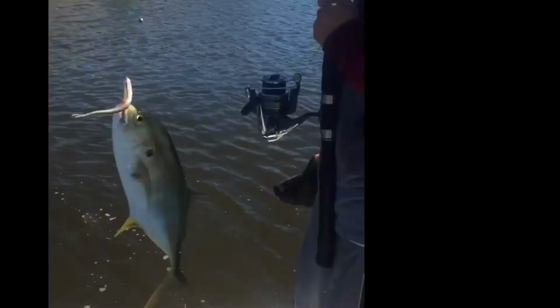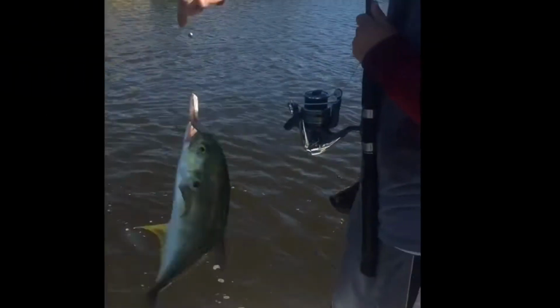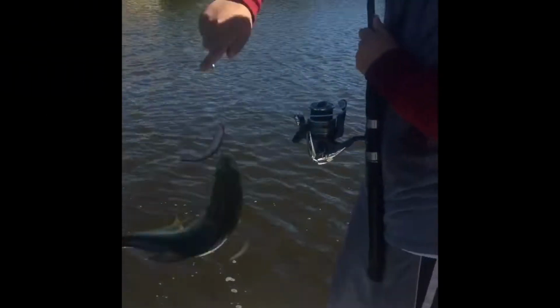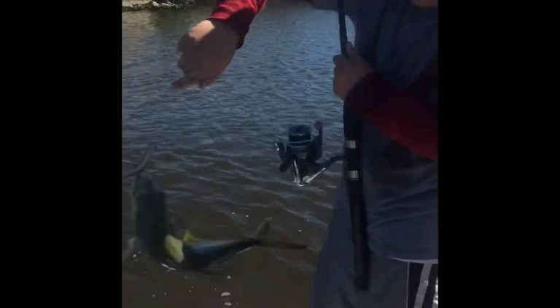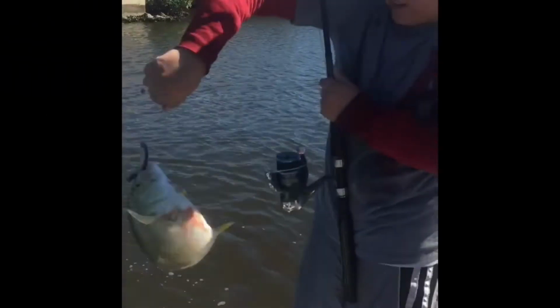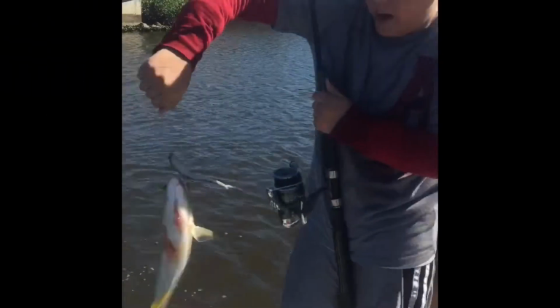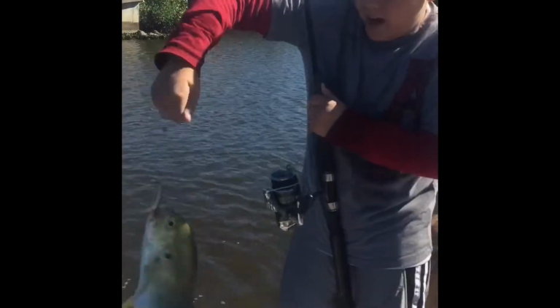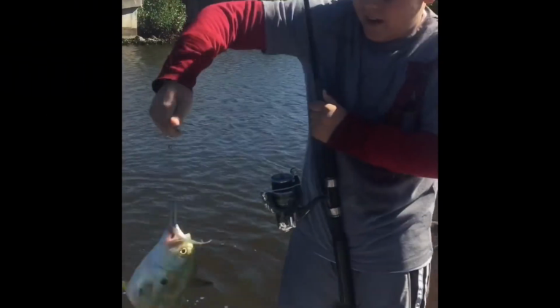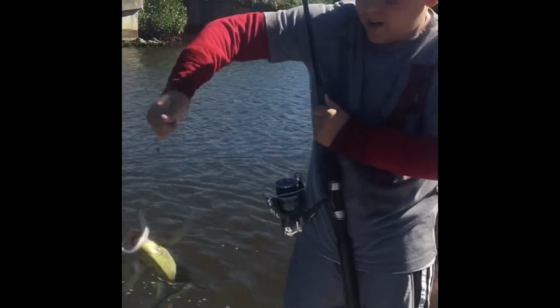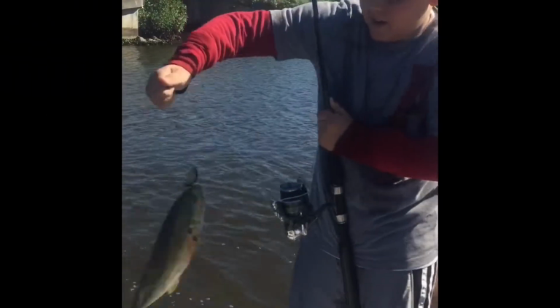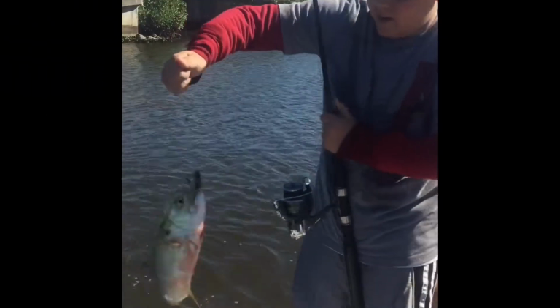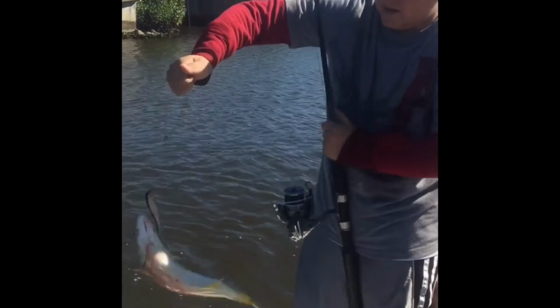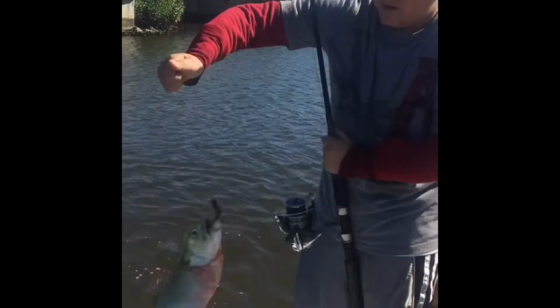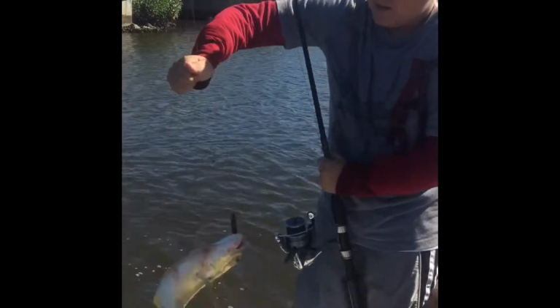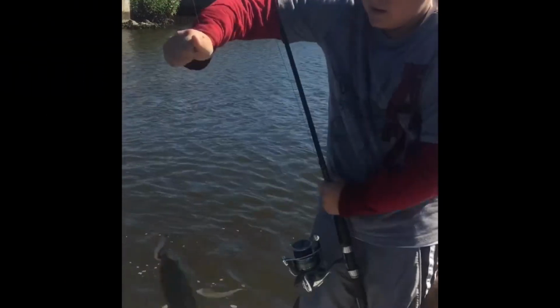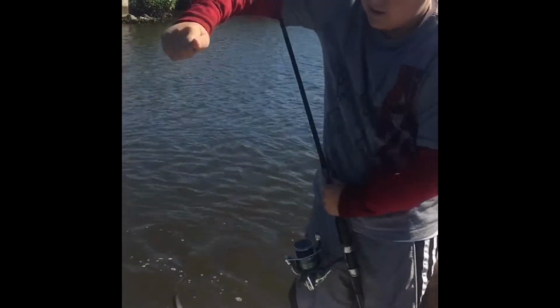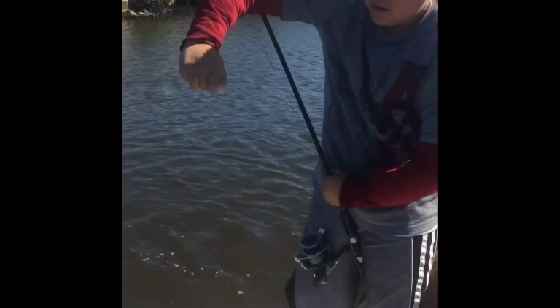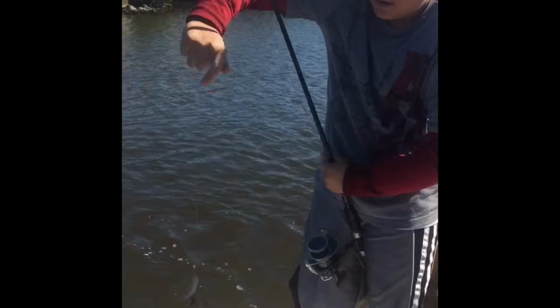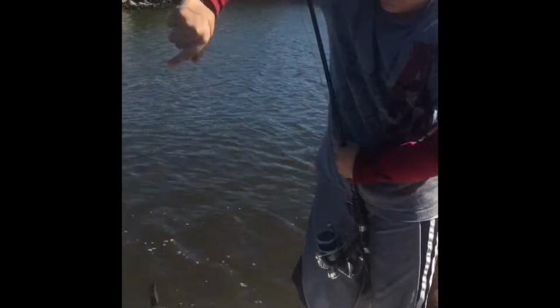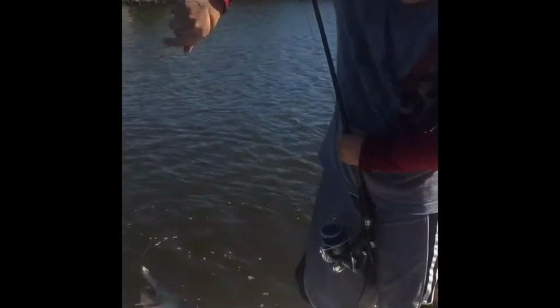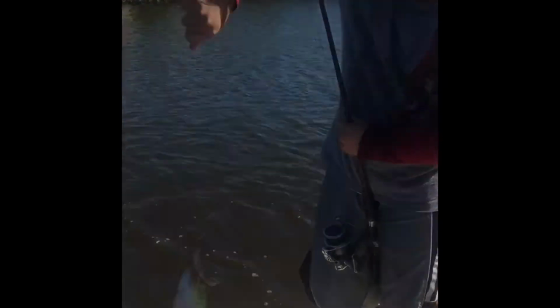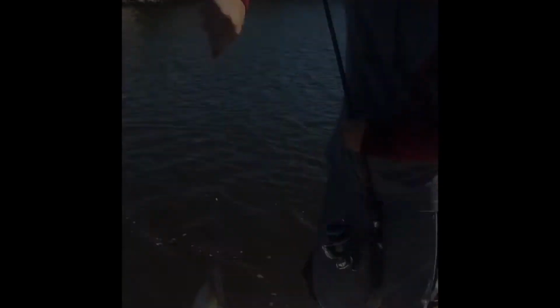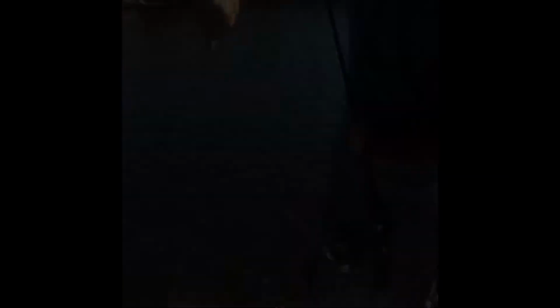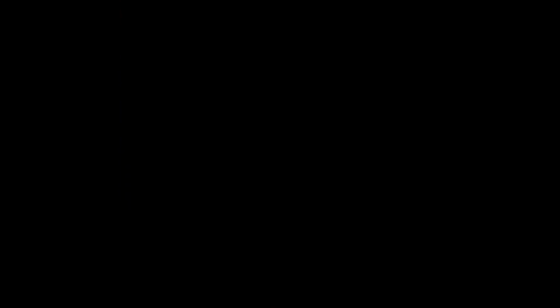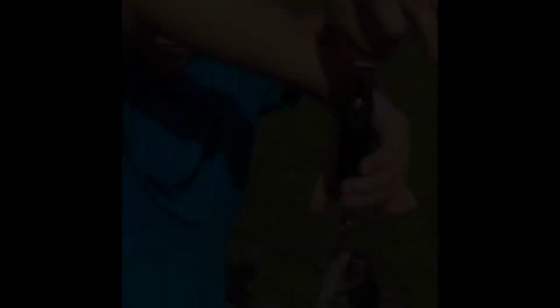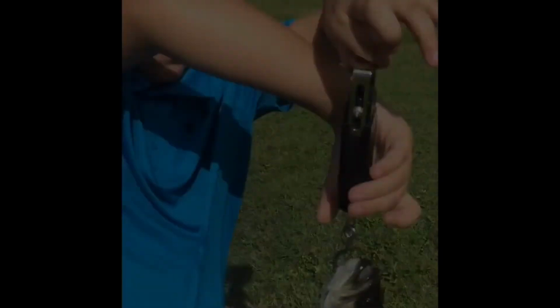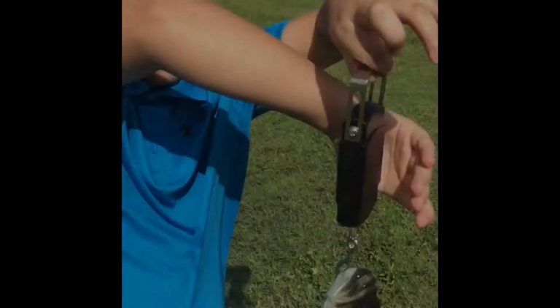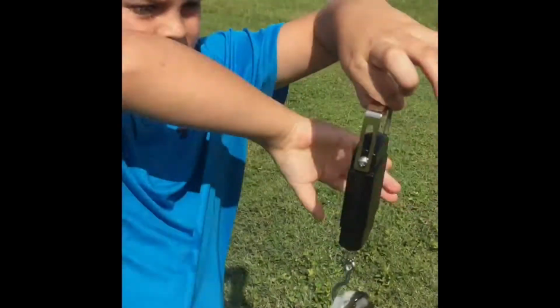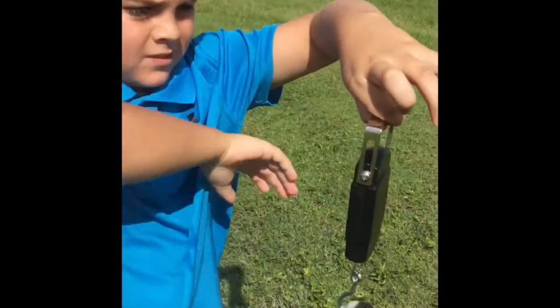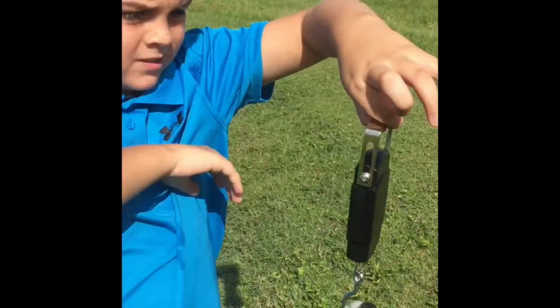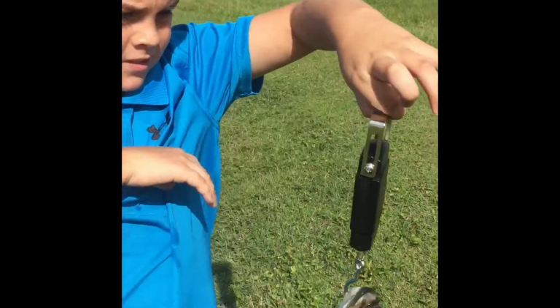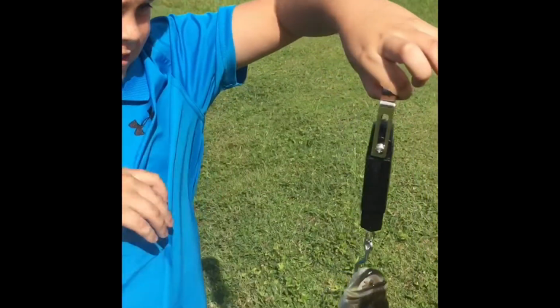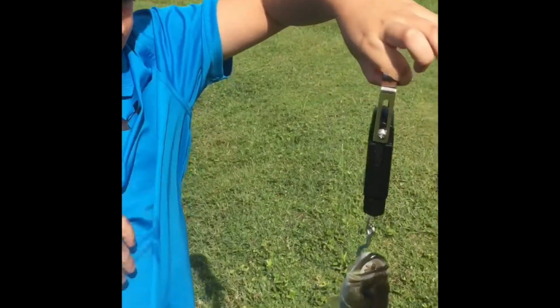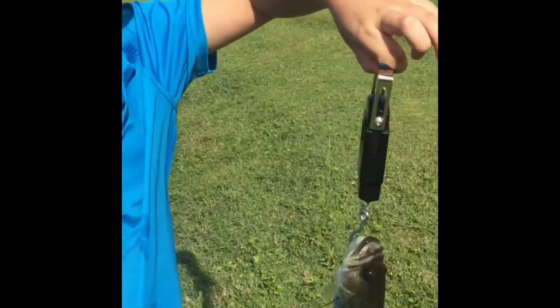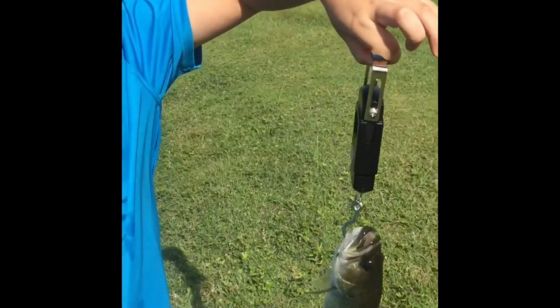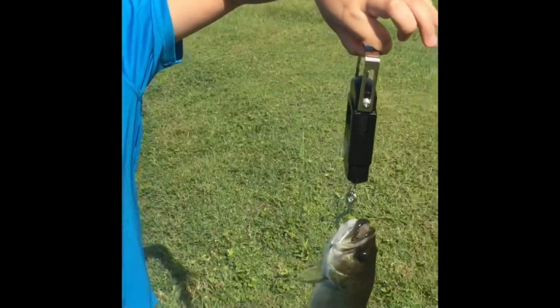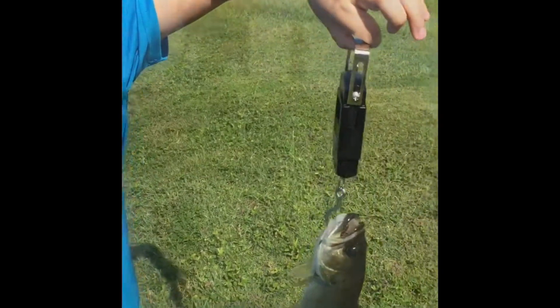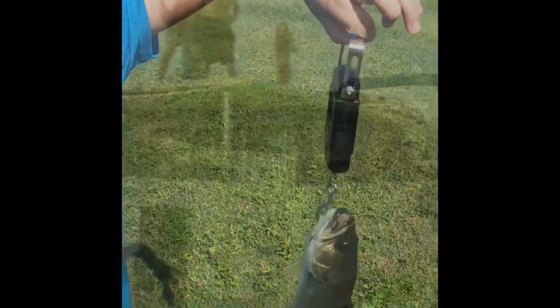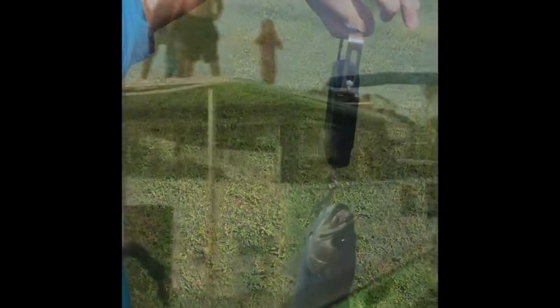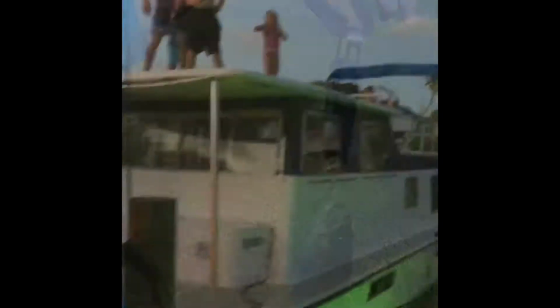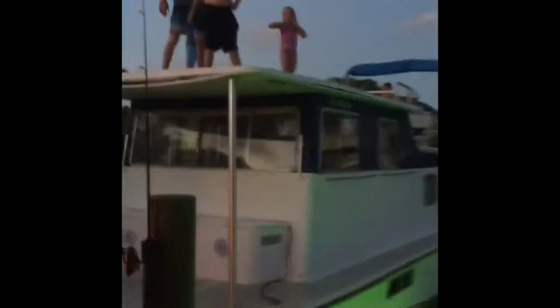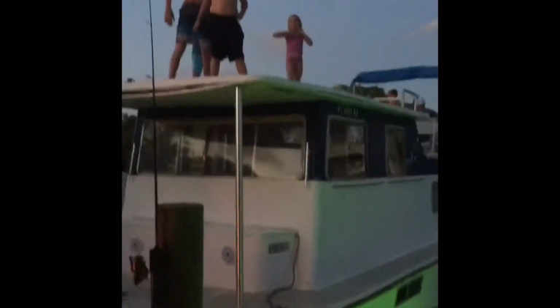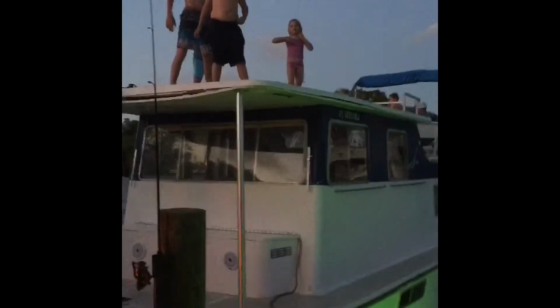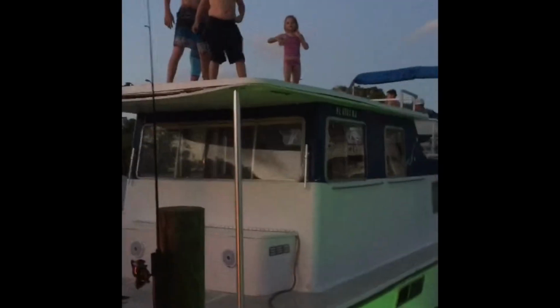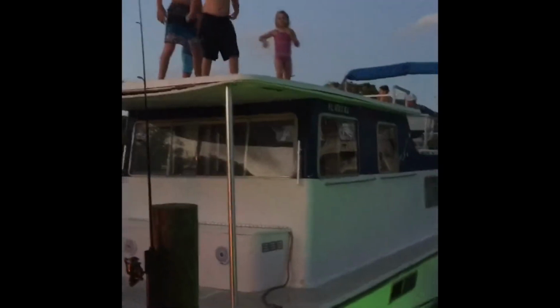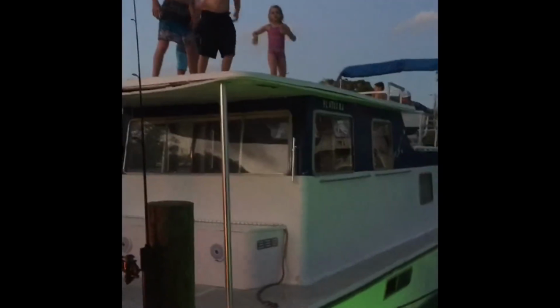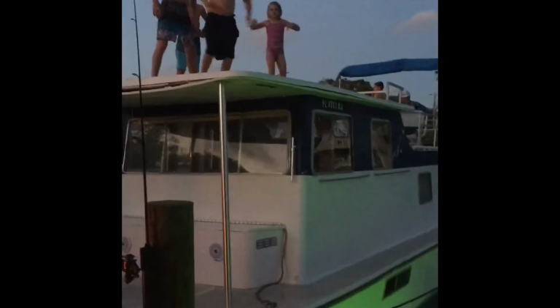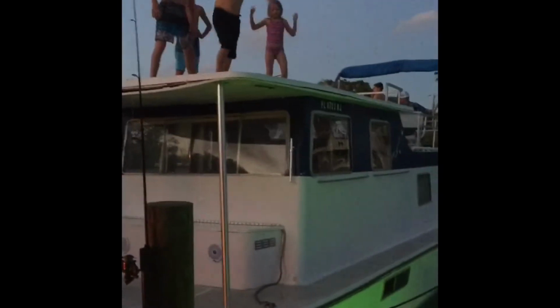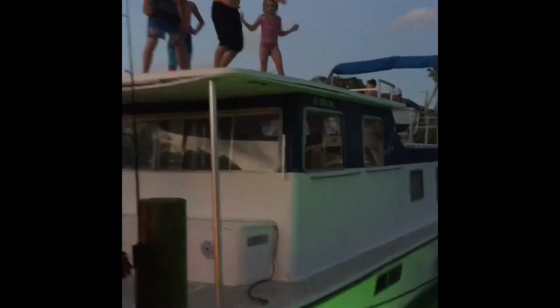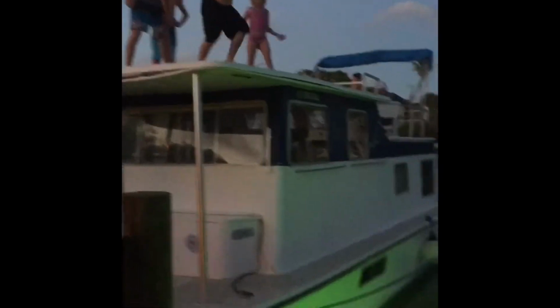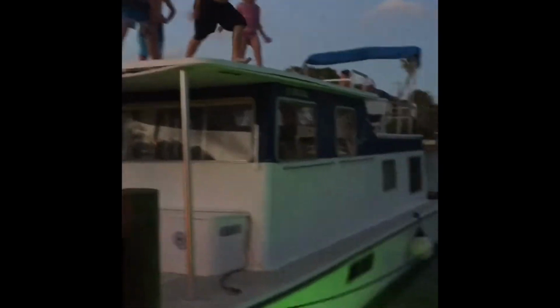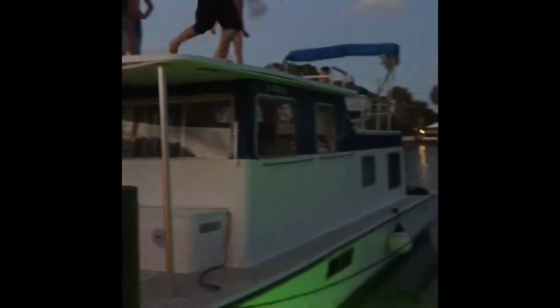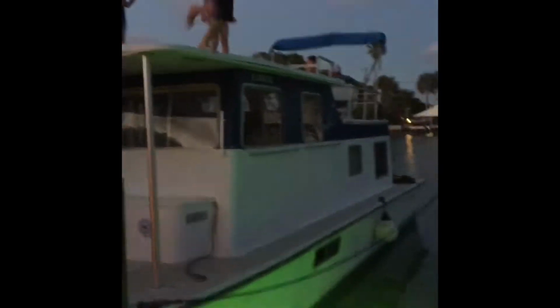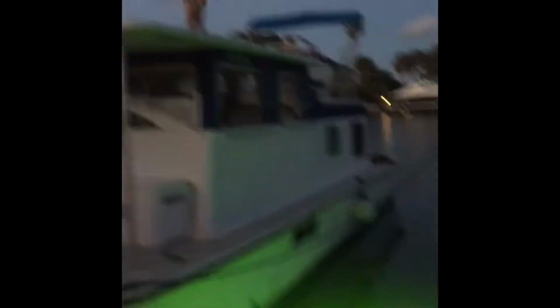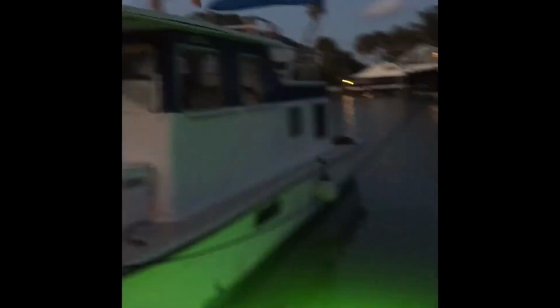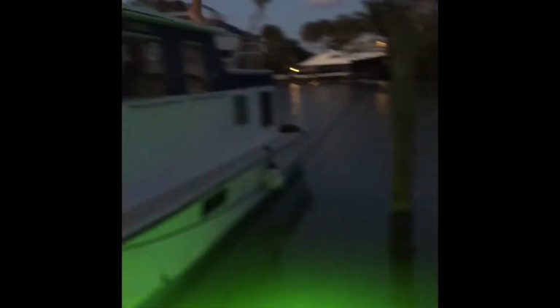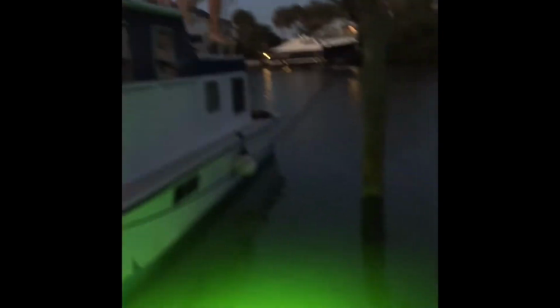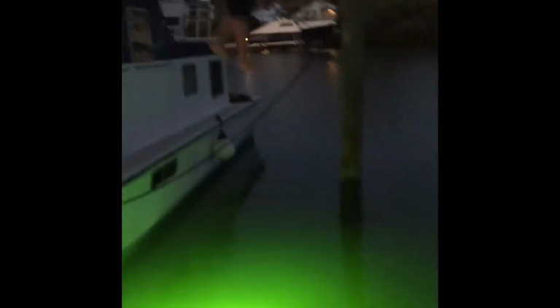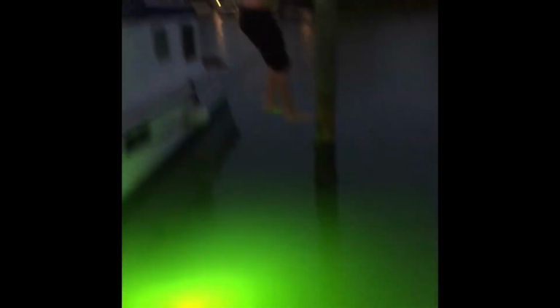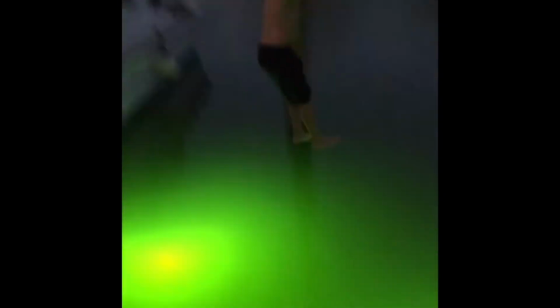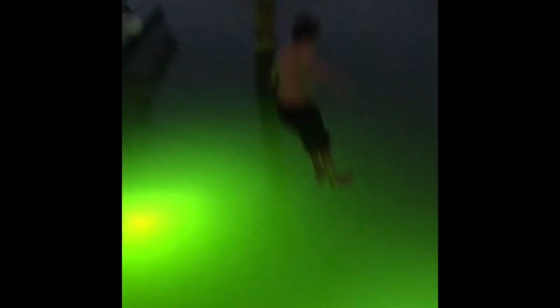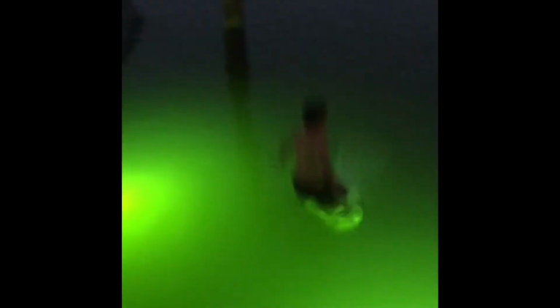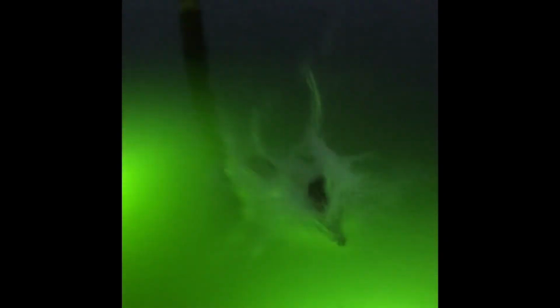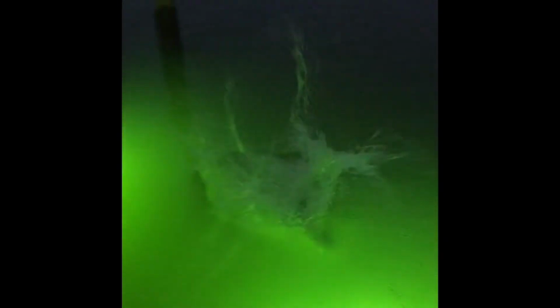Jack! Alright bro, go for it. Yeah, yeah, yeah, yeah, yeah!